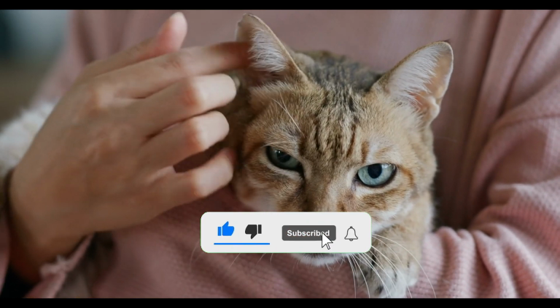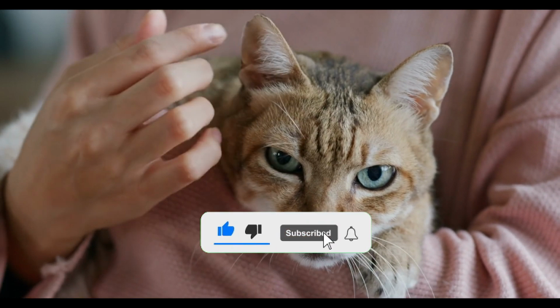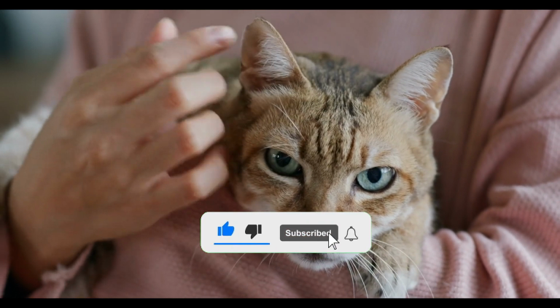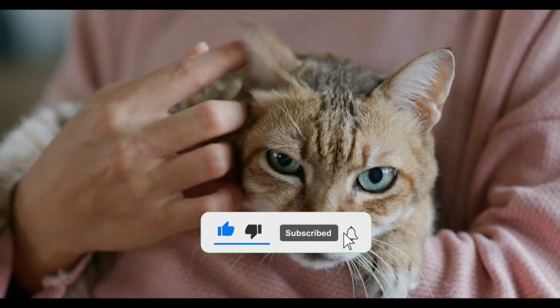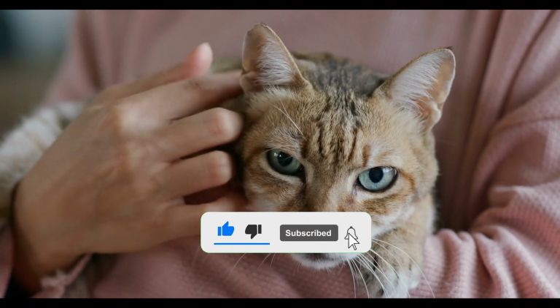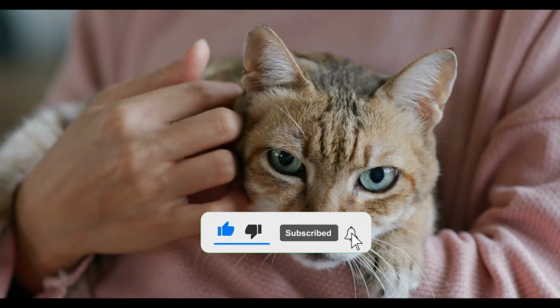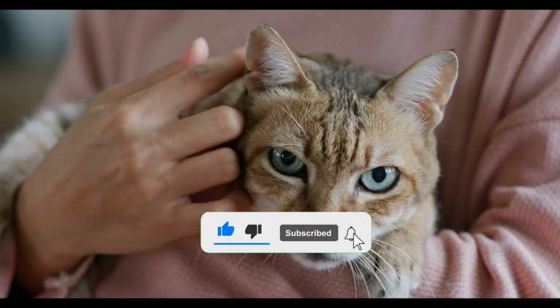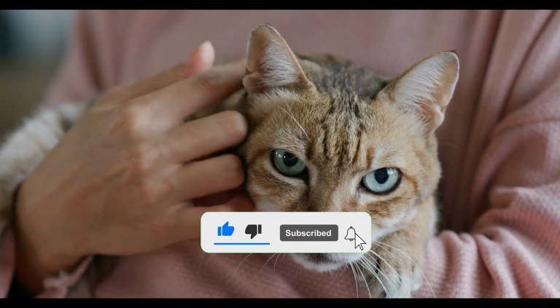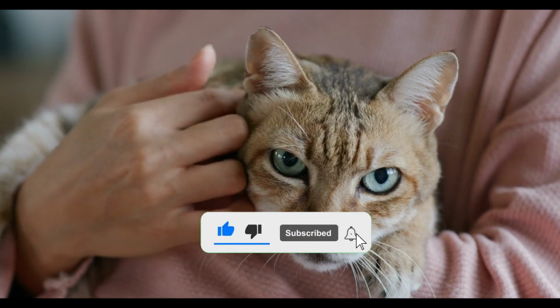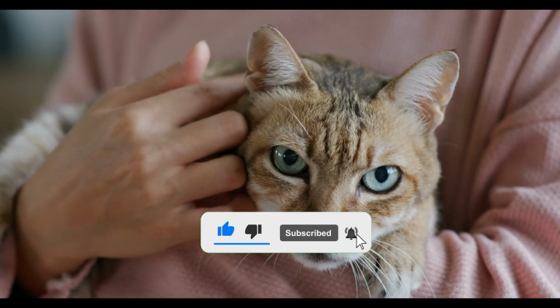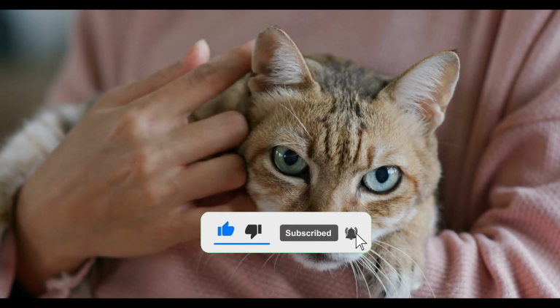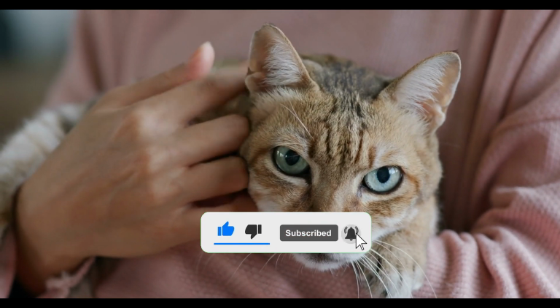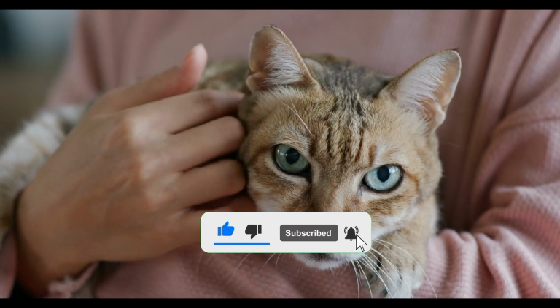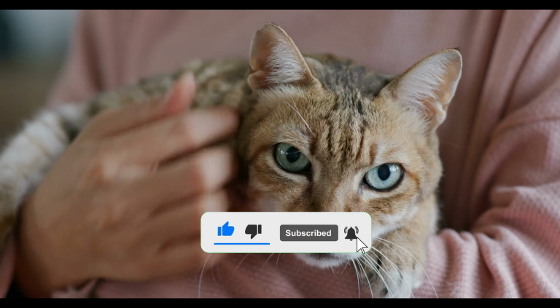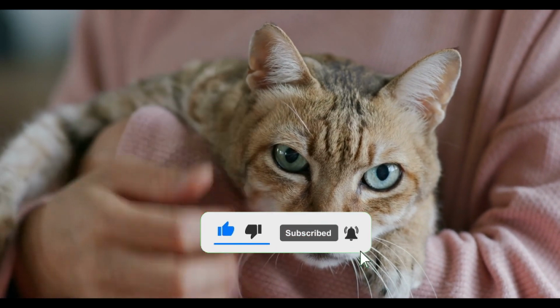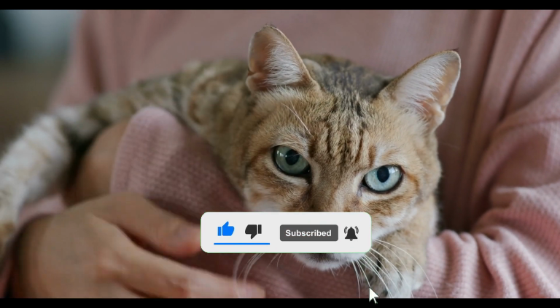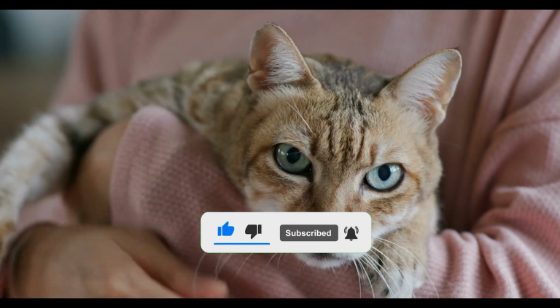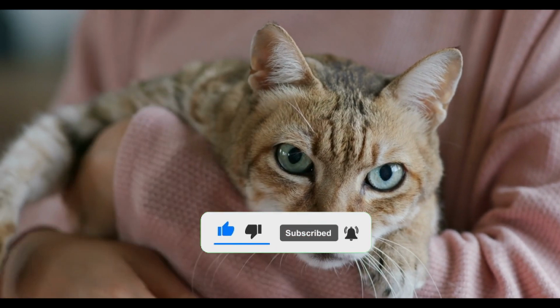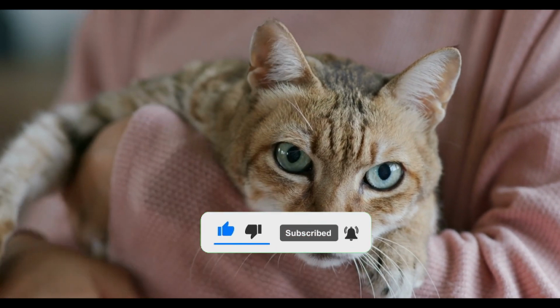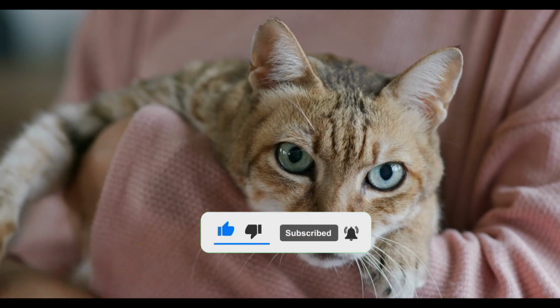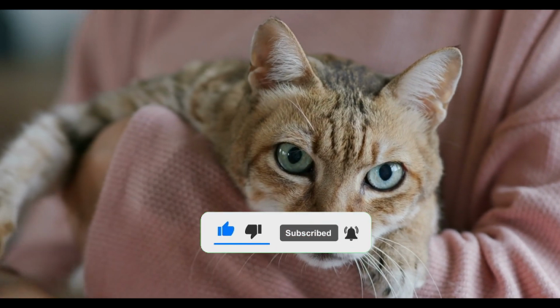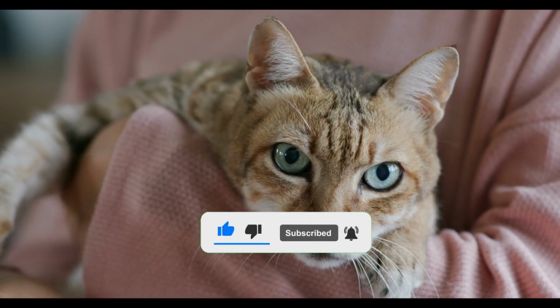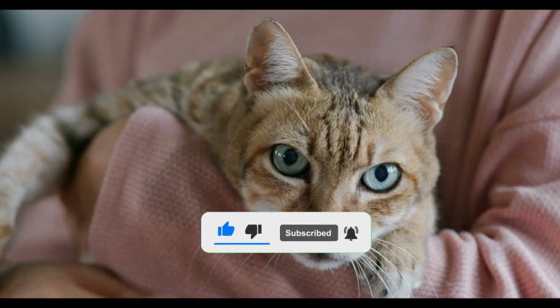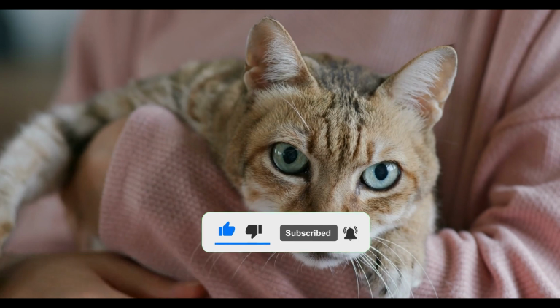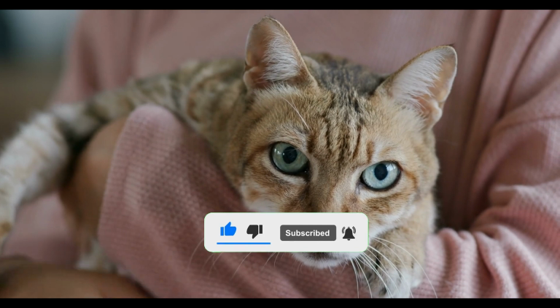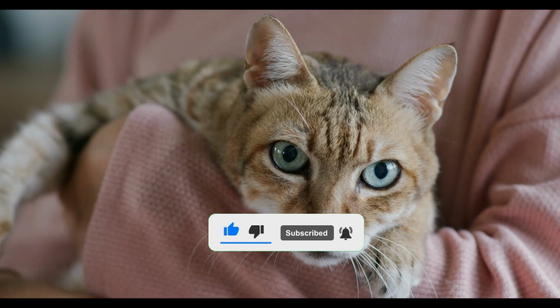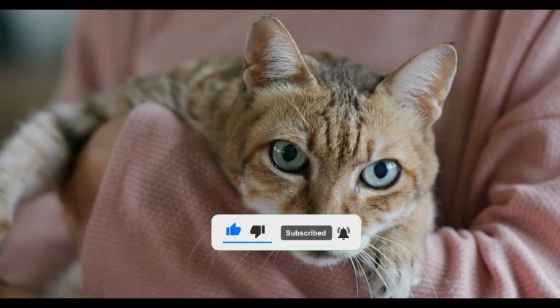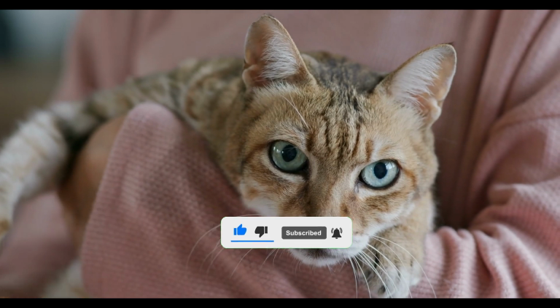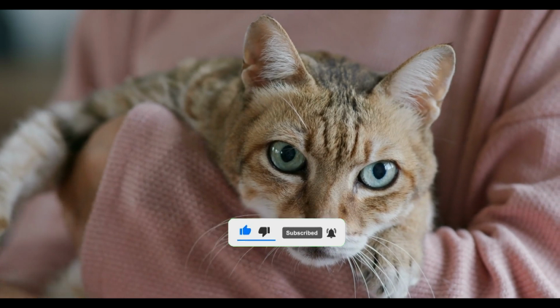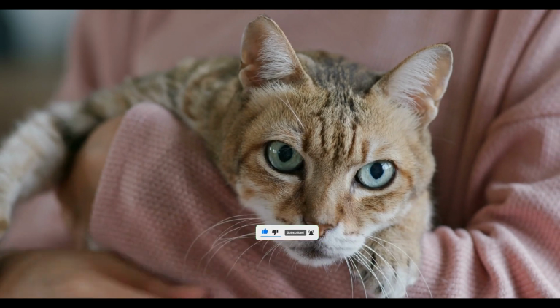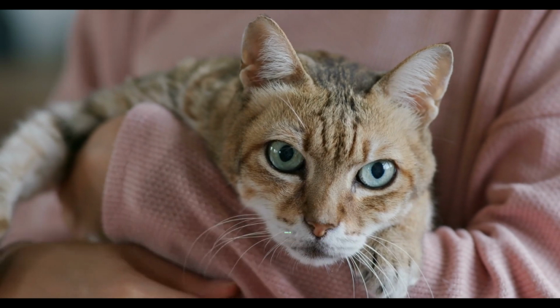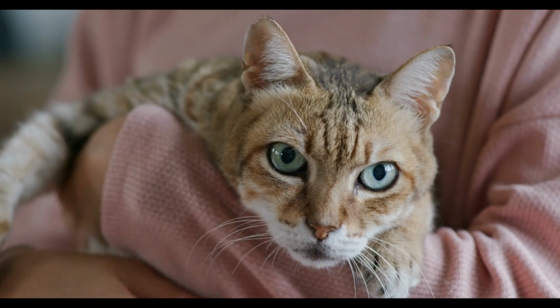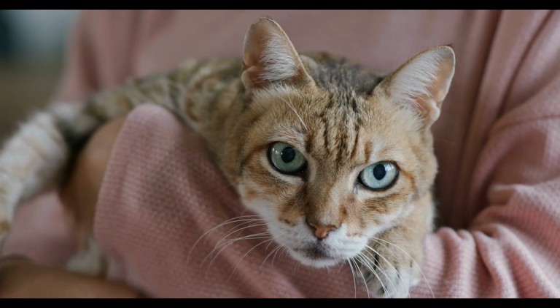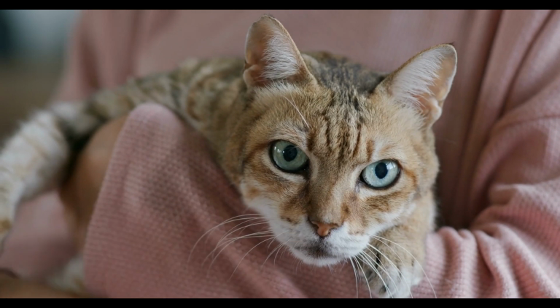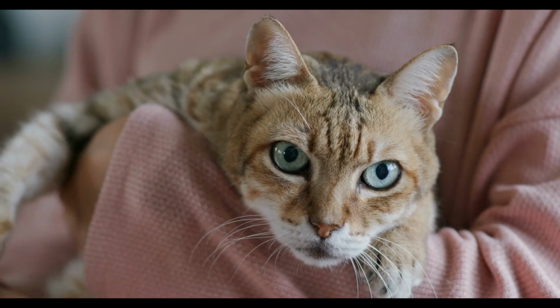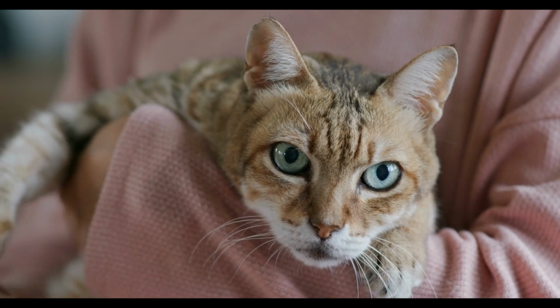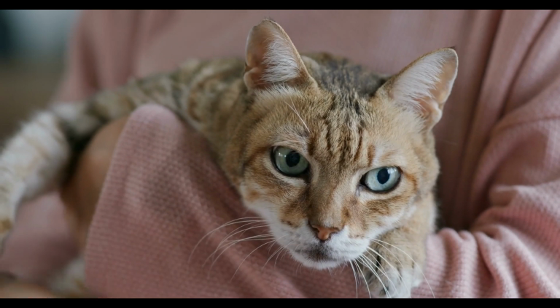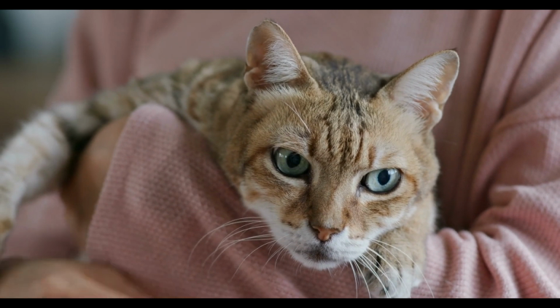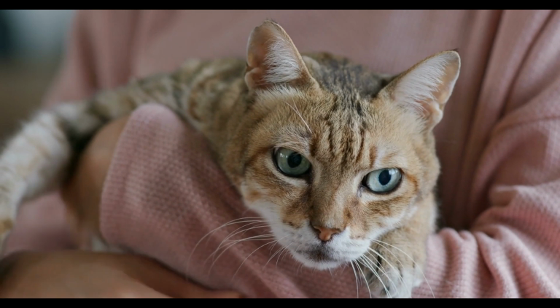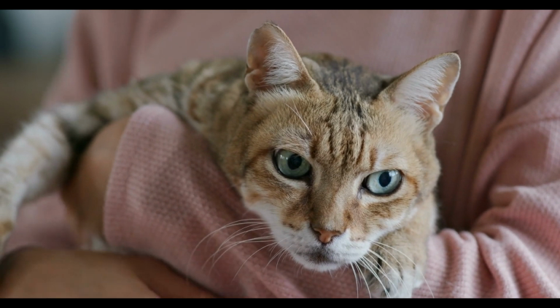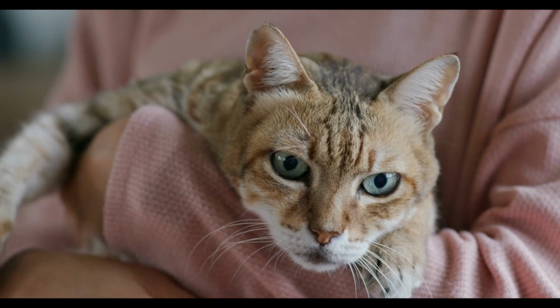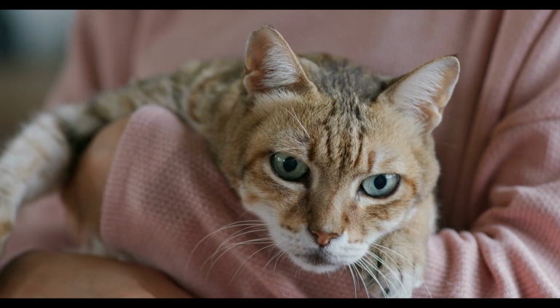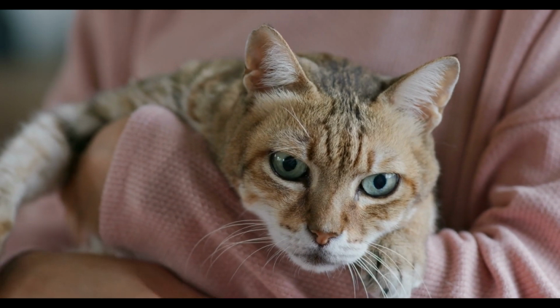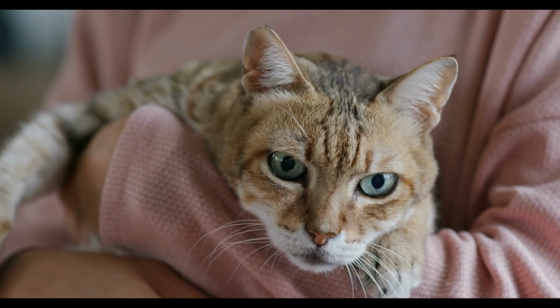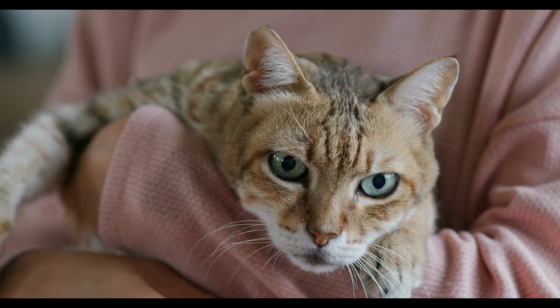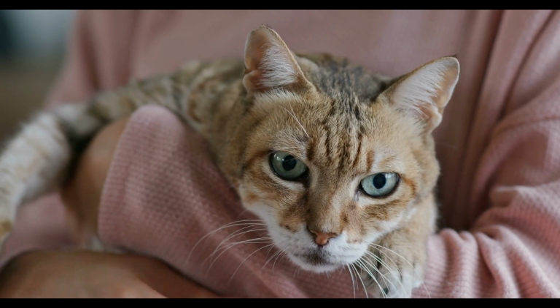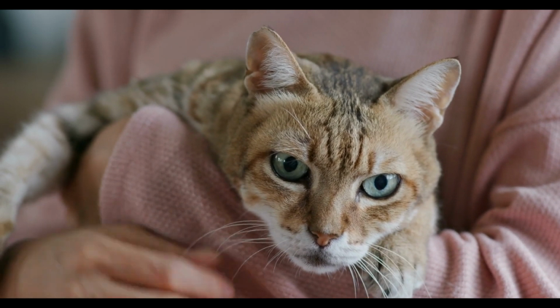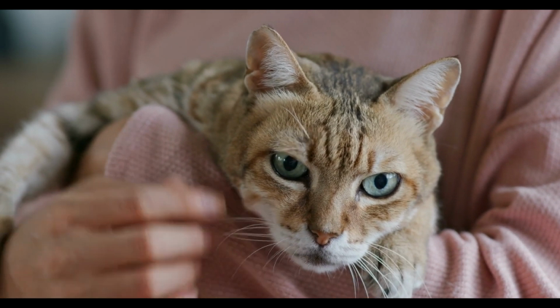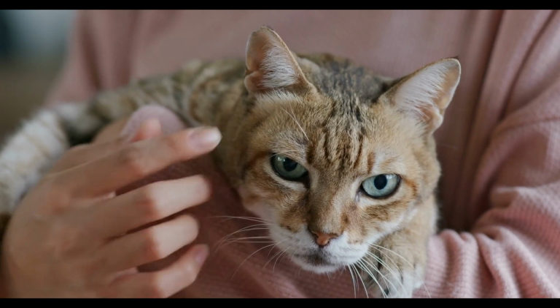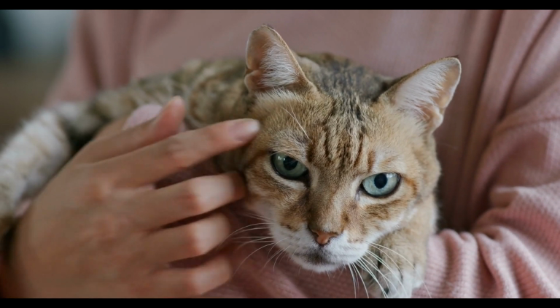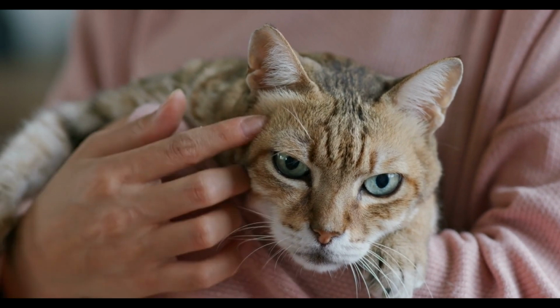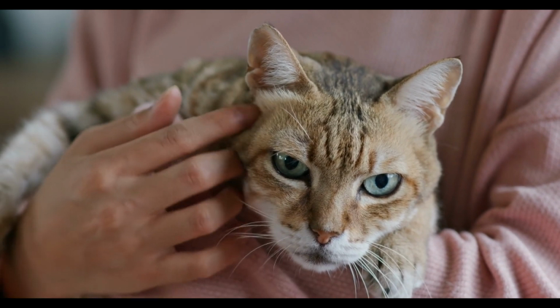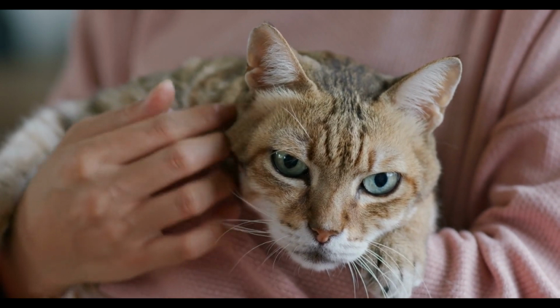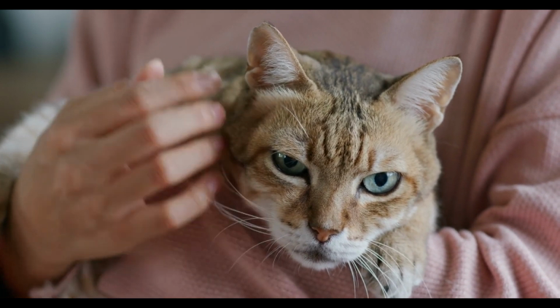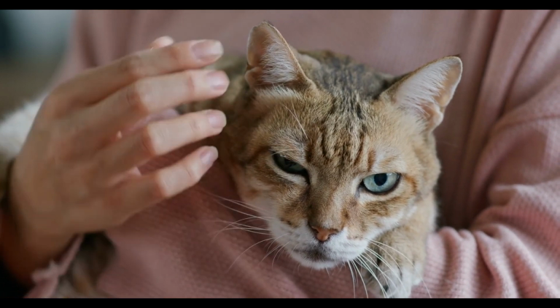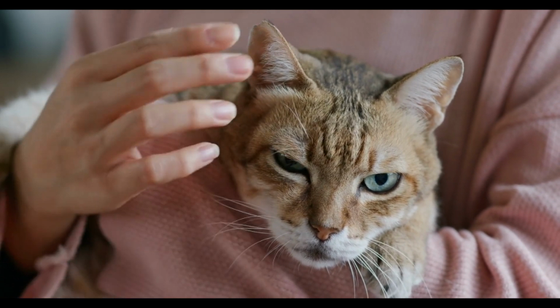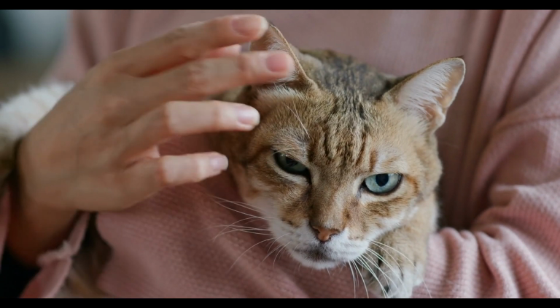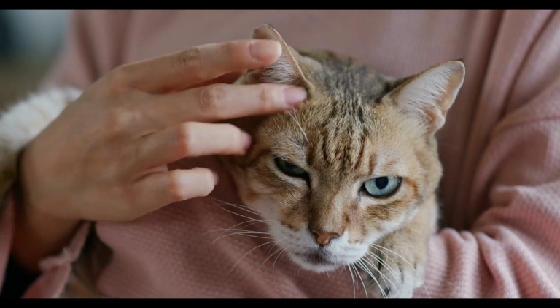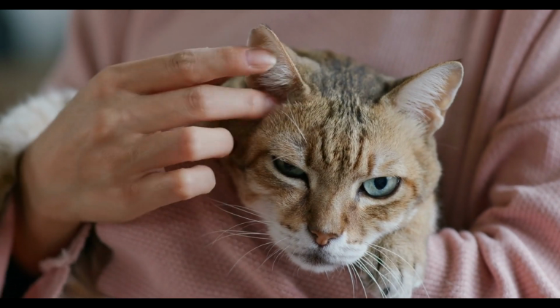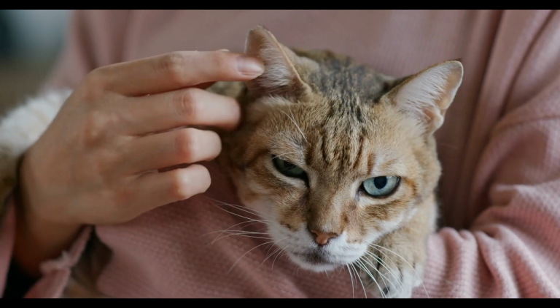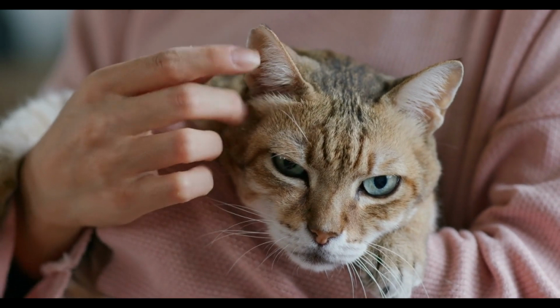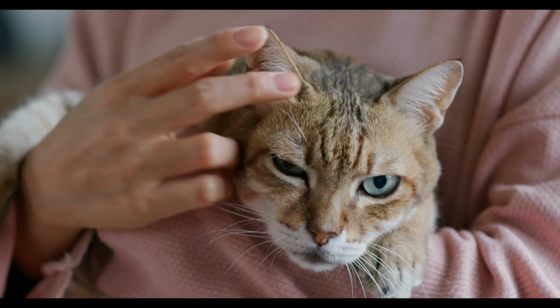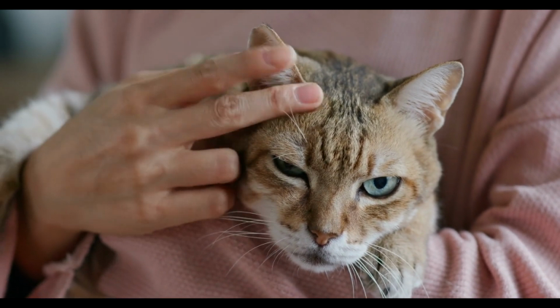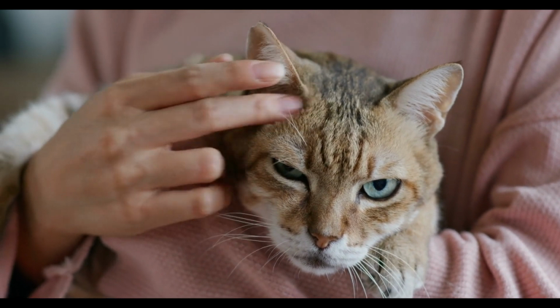And for more fascinating insights into your furry friend's life, be sure to subscribe to The Cat's Life.